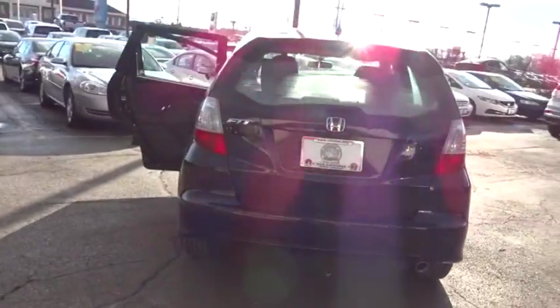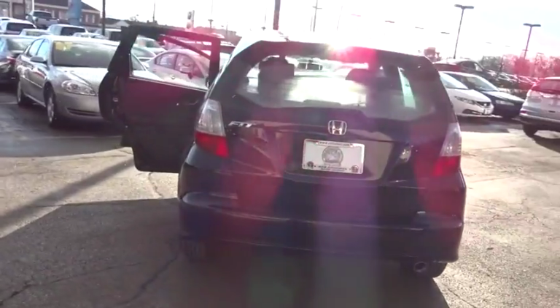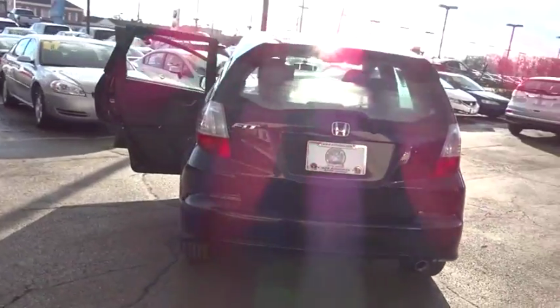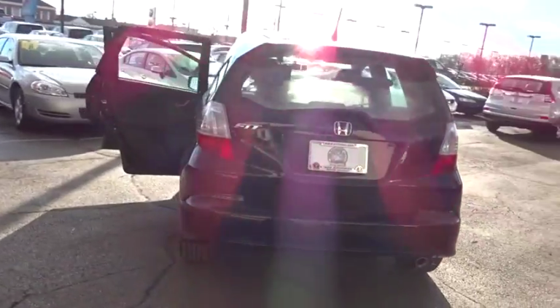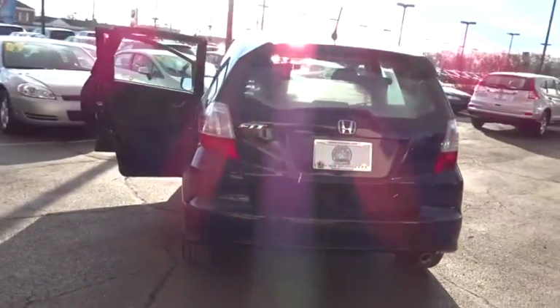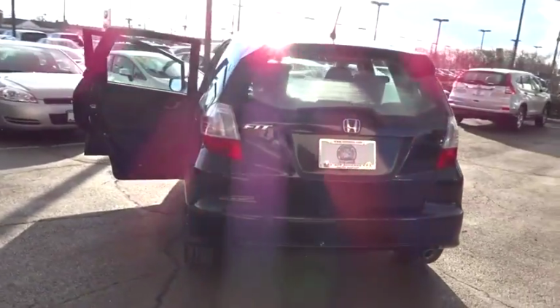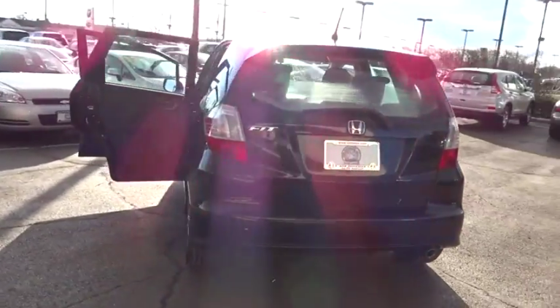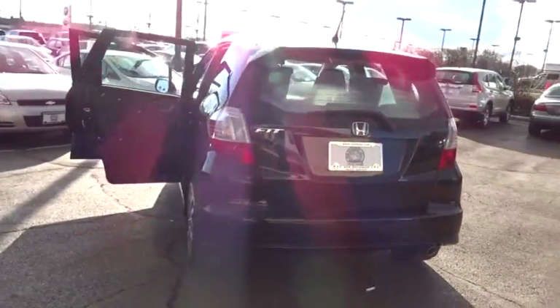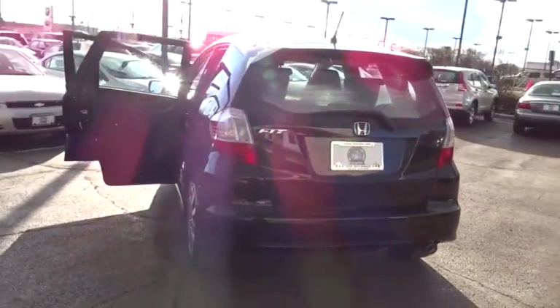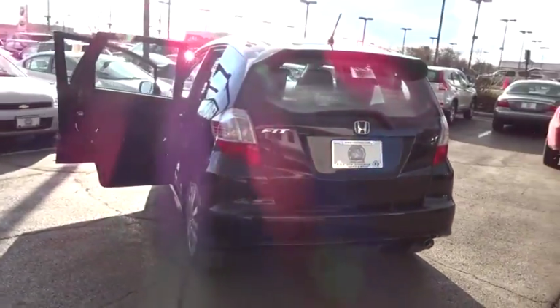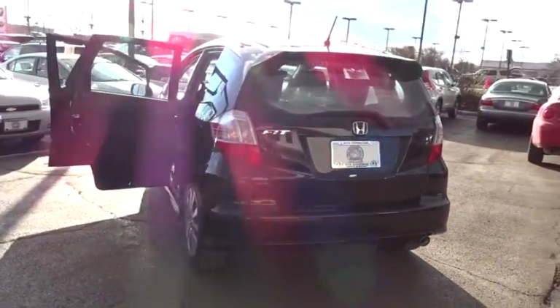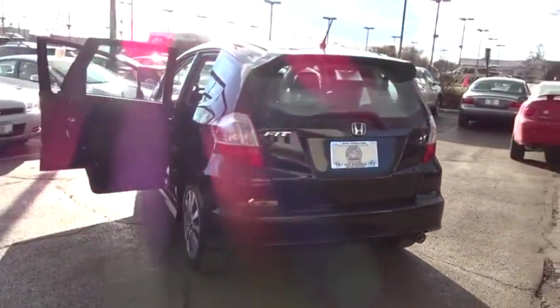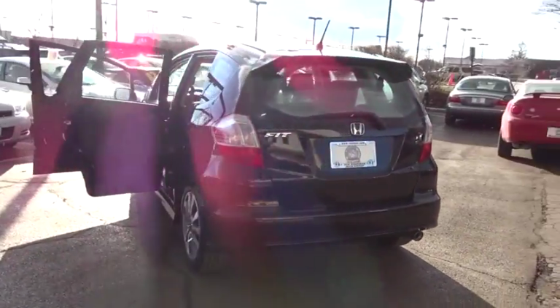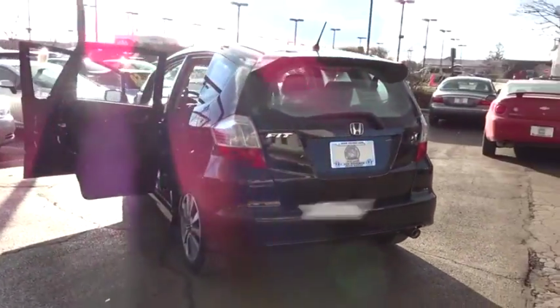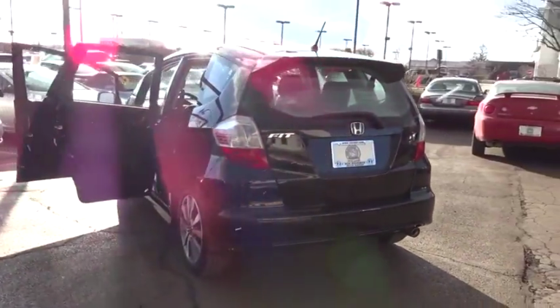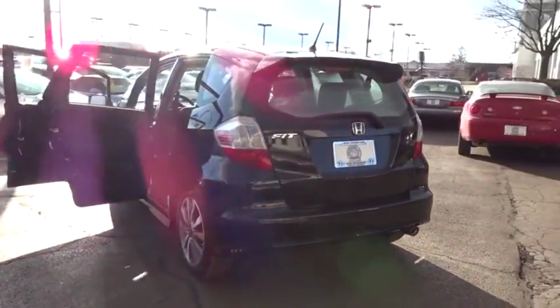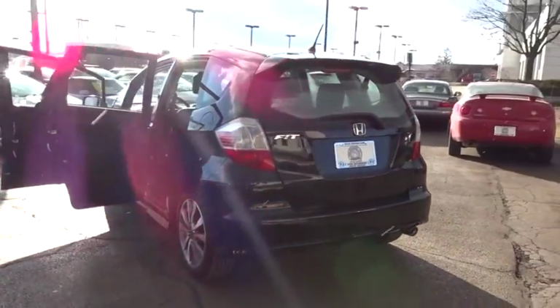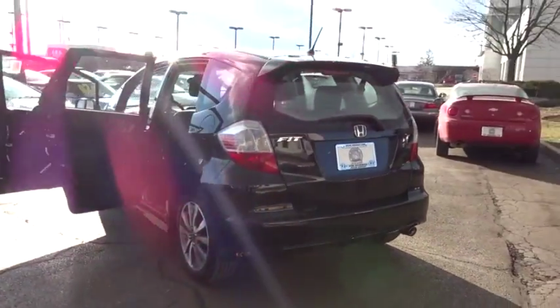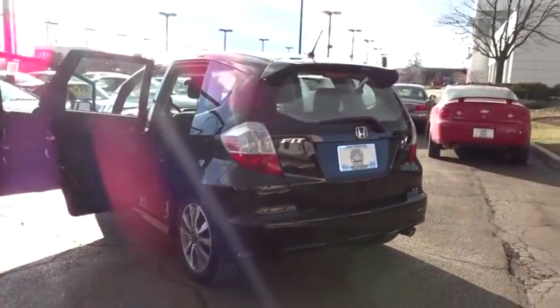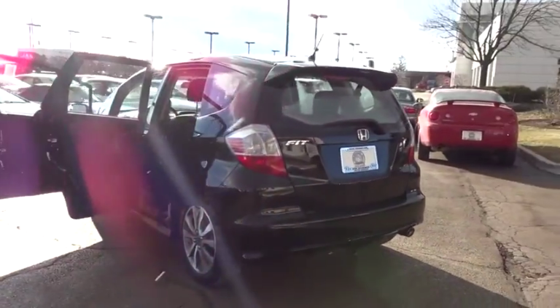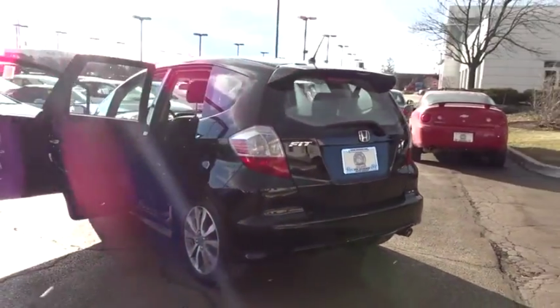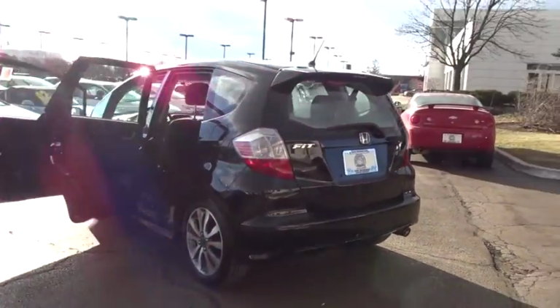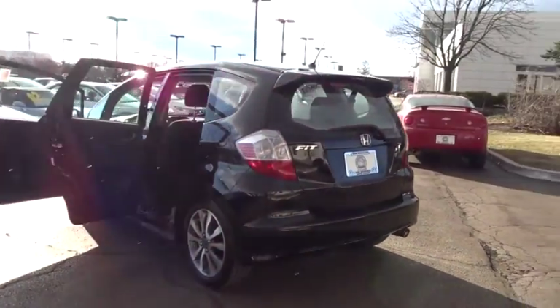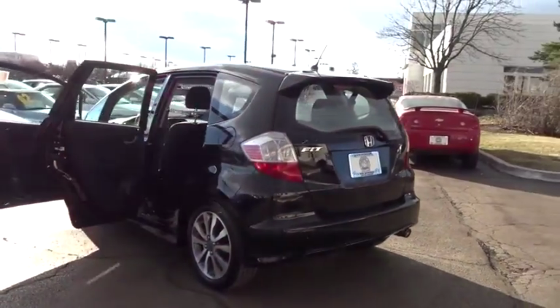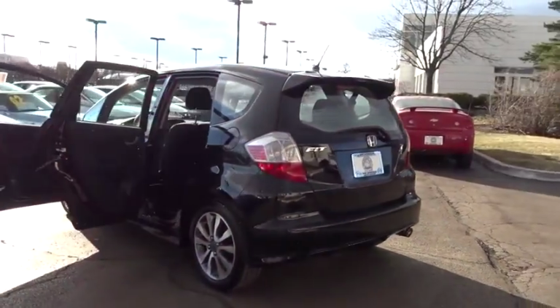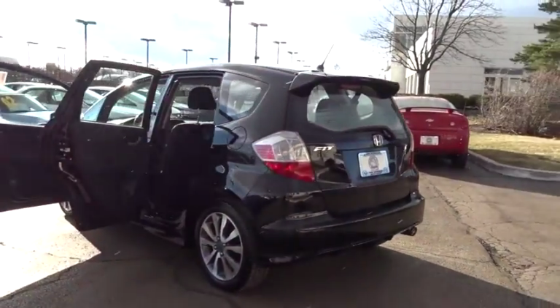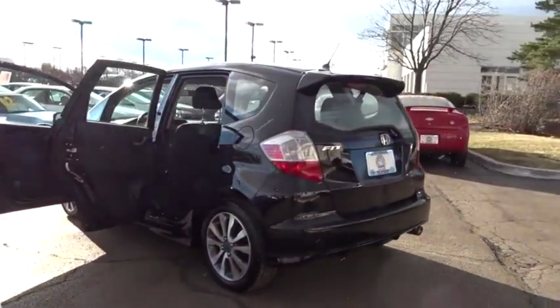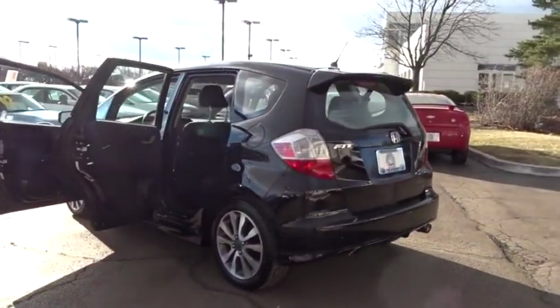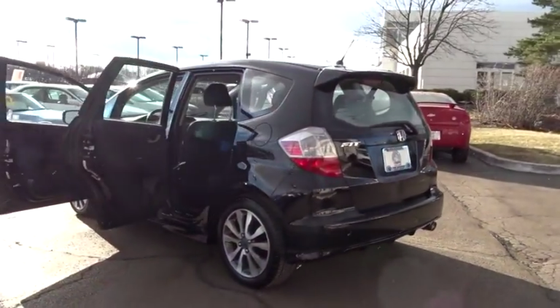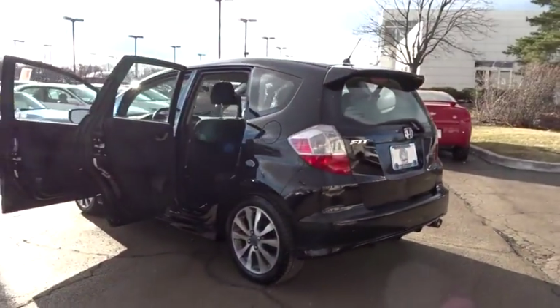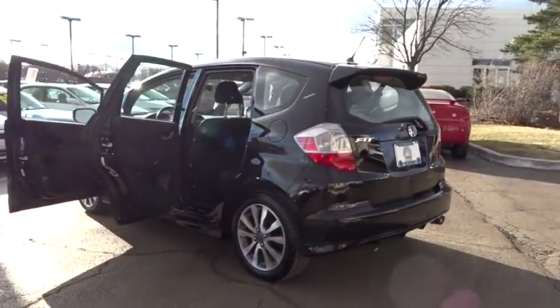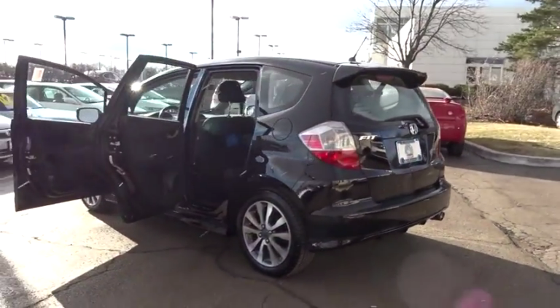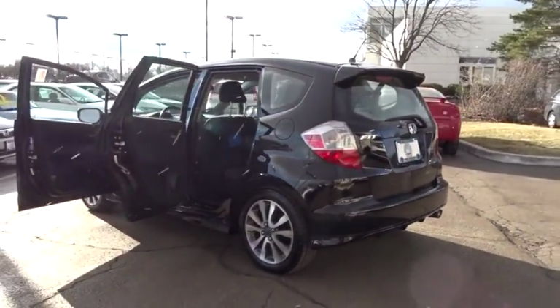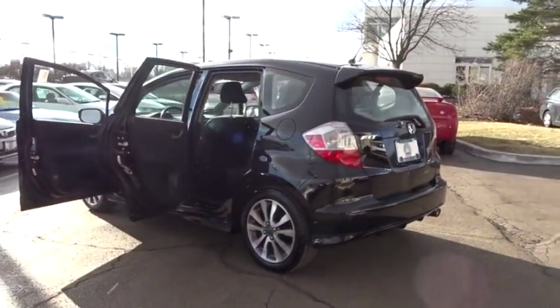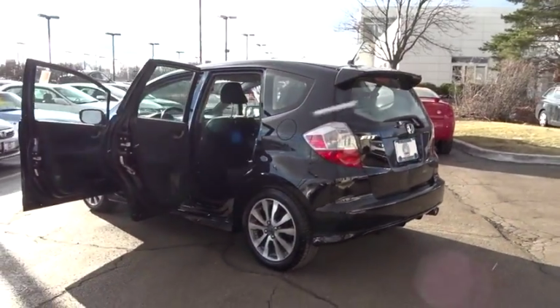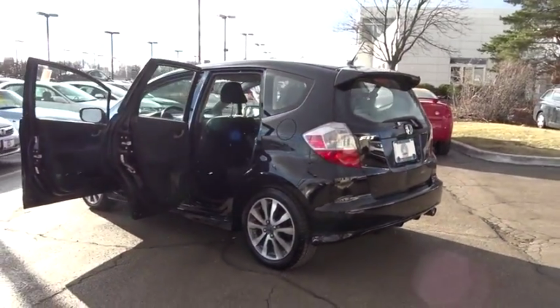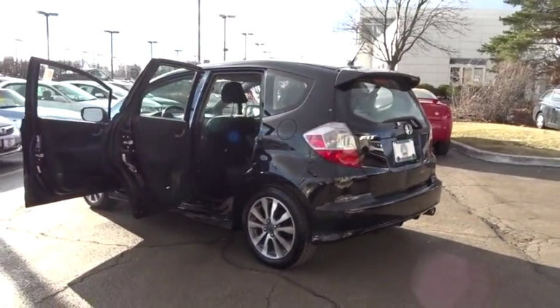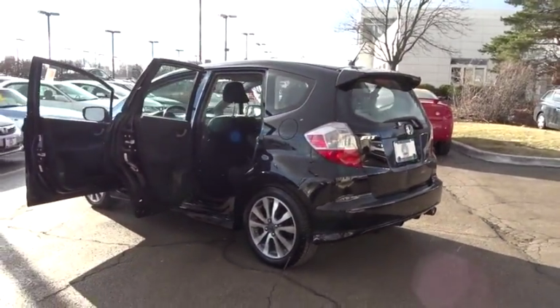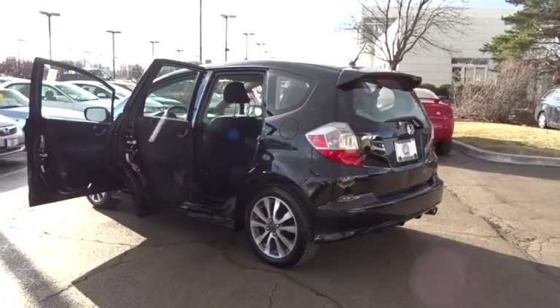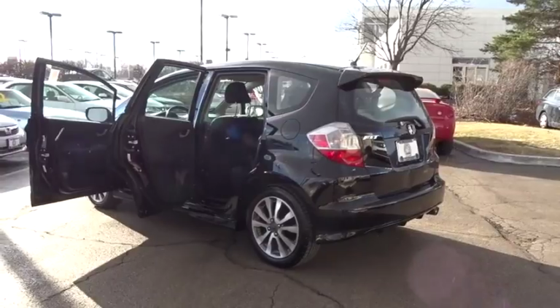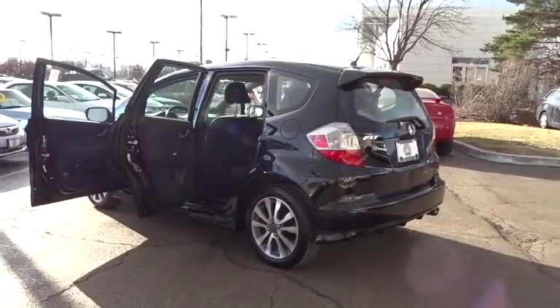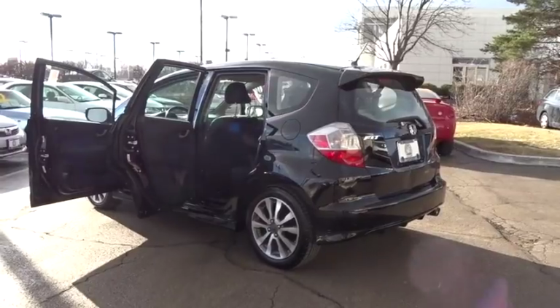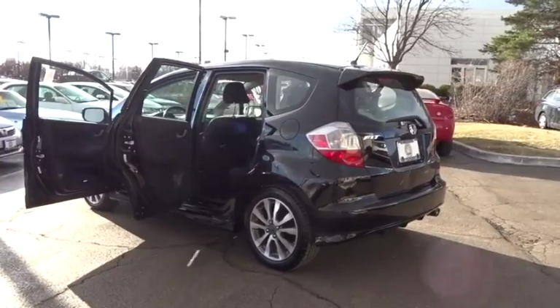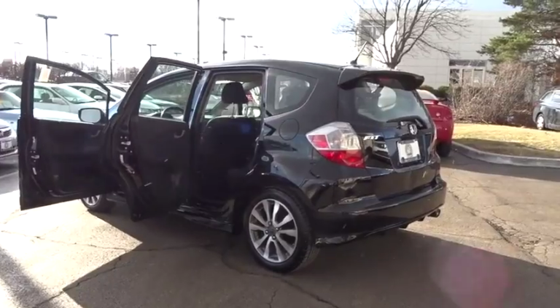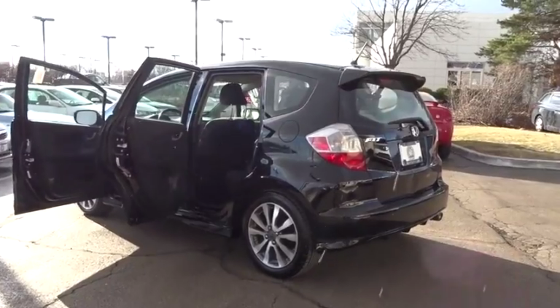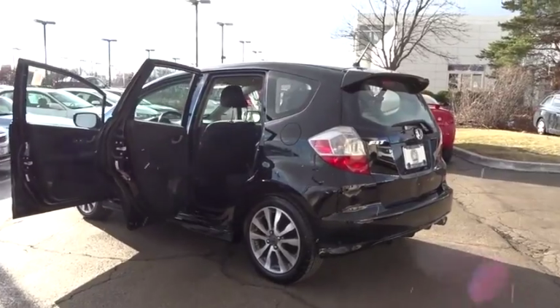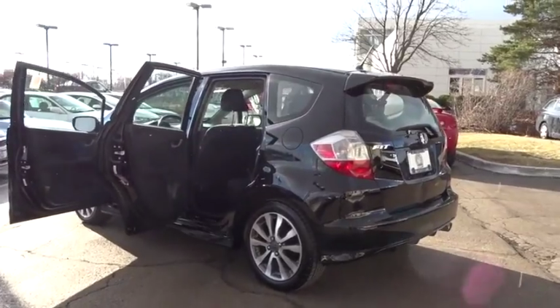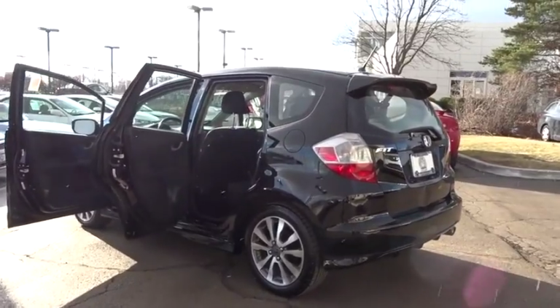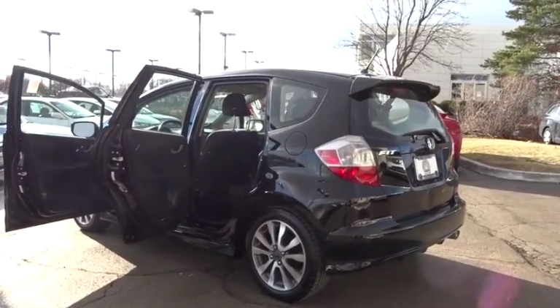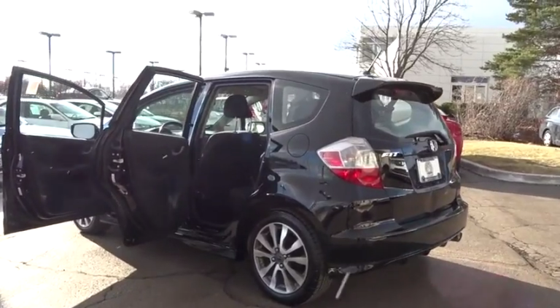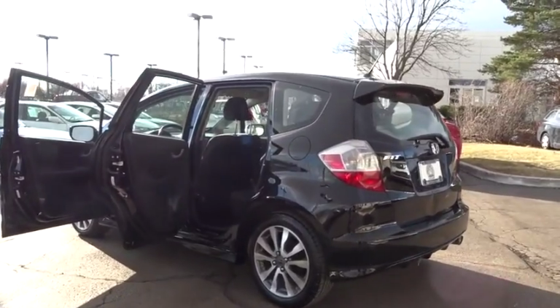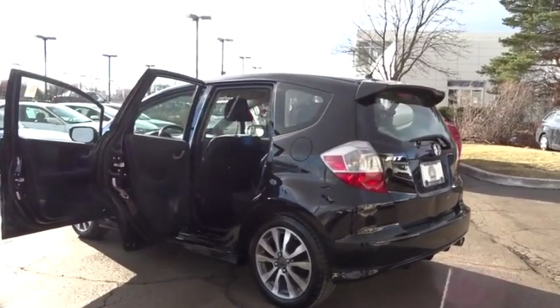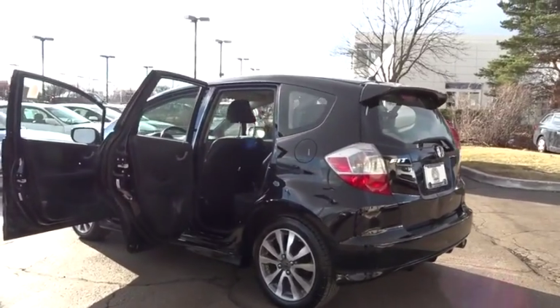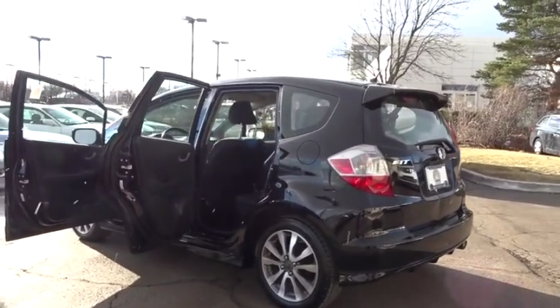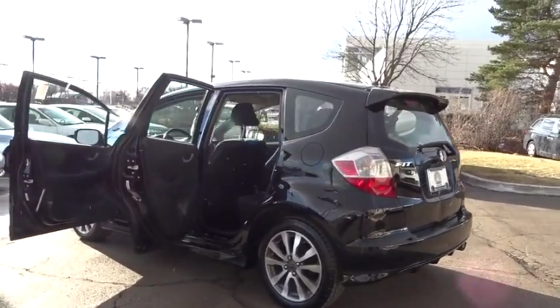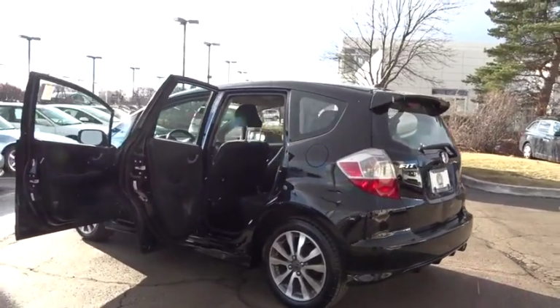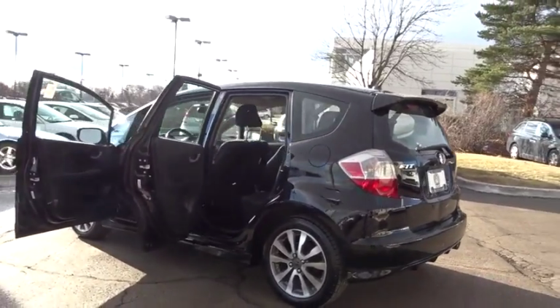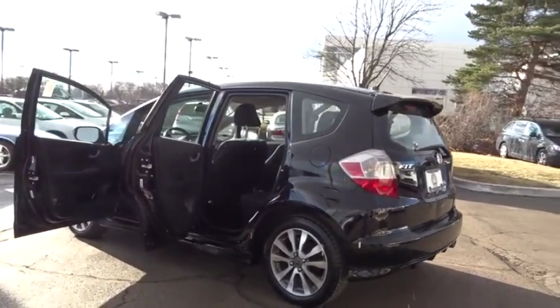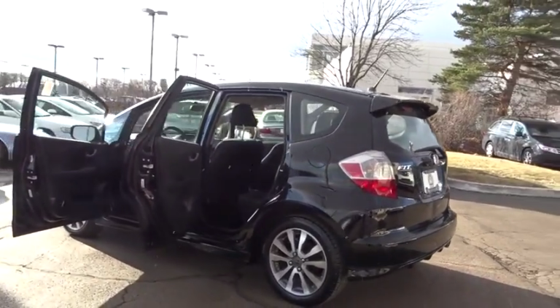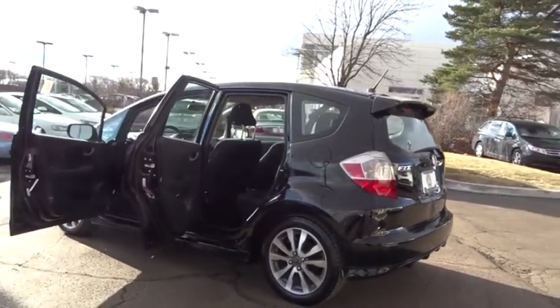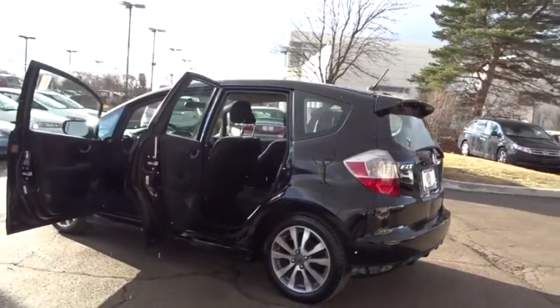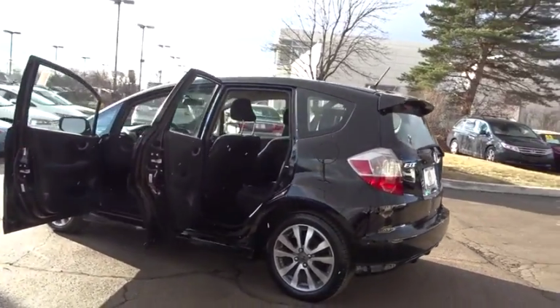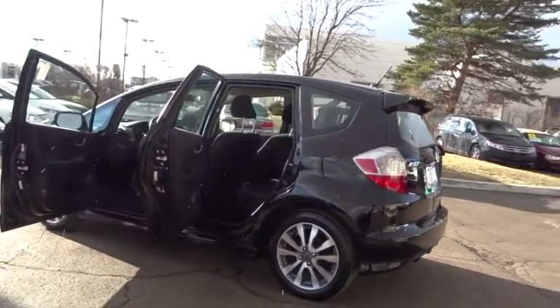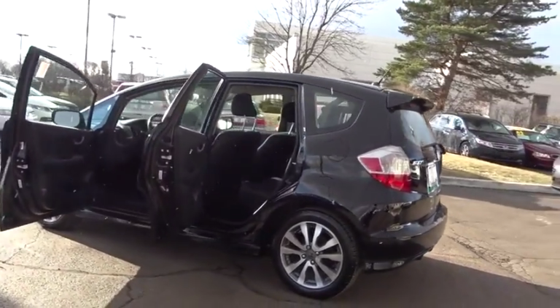Remote keyless entry, front bucket seats, driver vanity mirror, cloth seat trim, front reading lamps, rear window wiper.